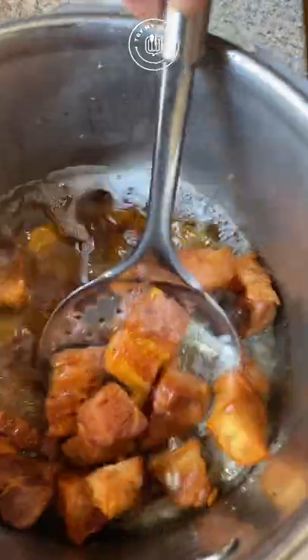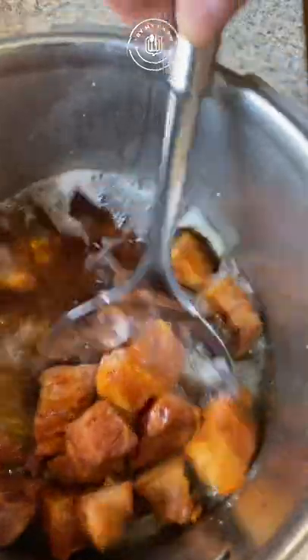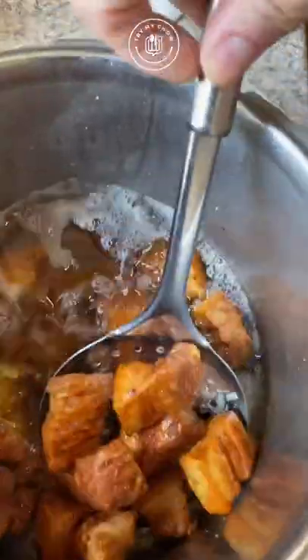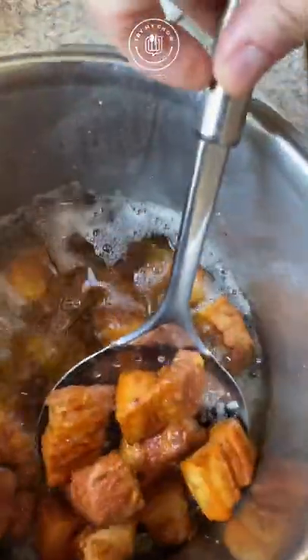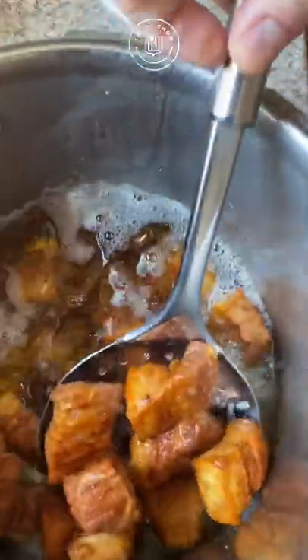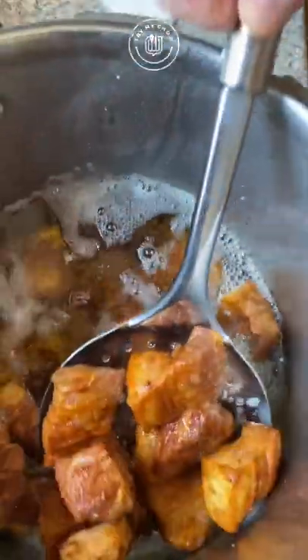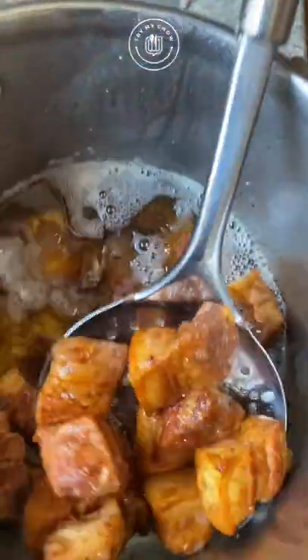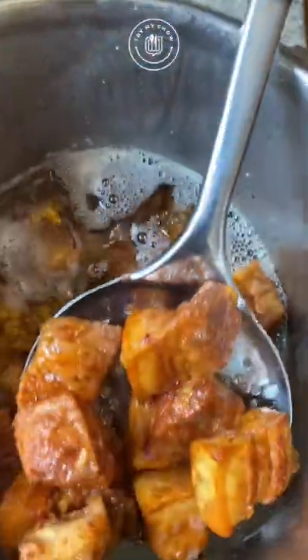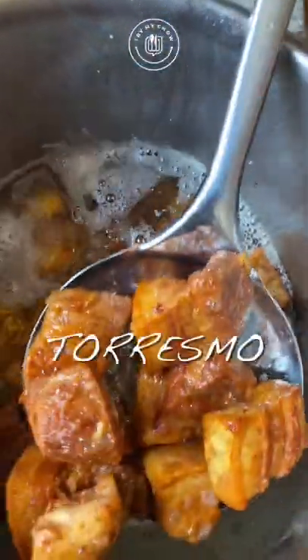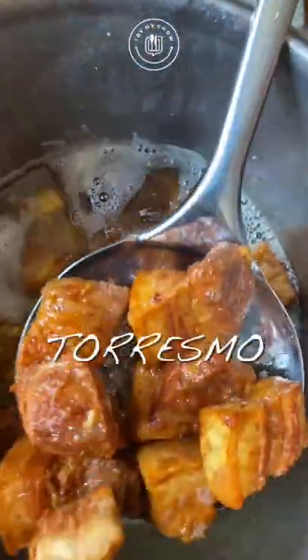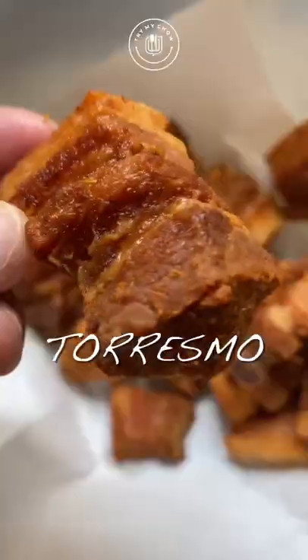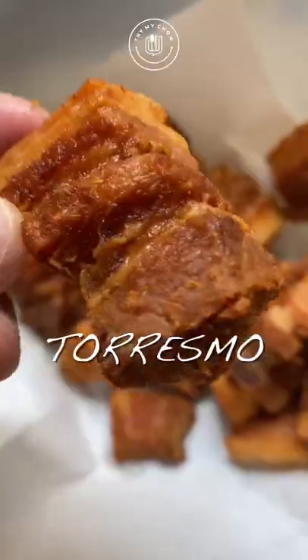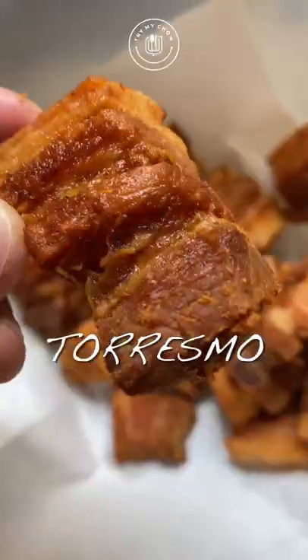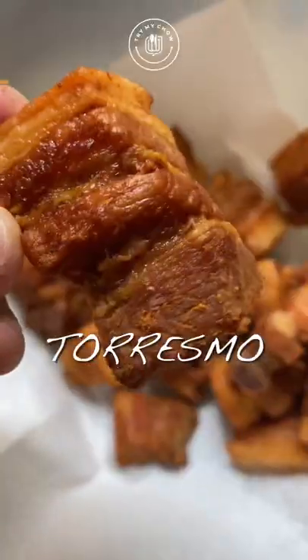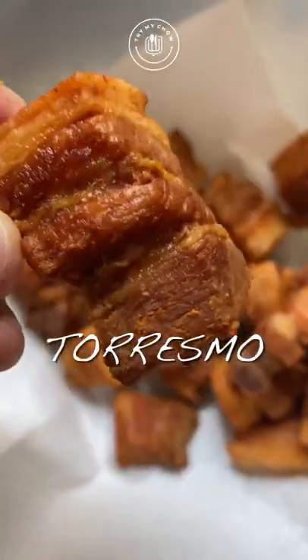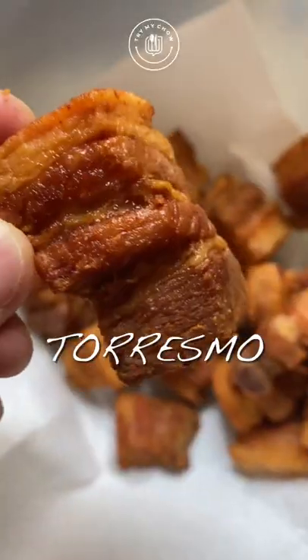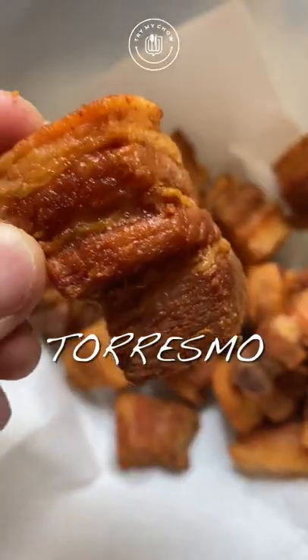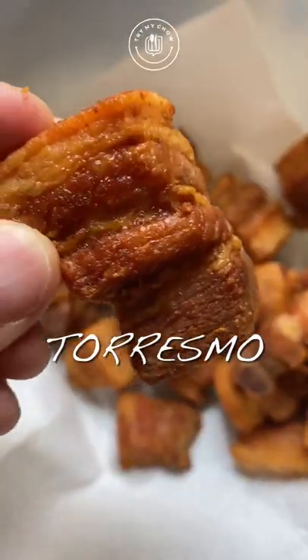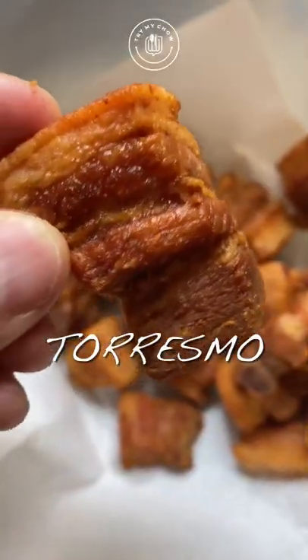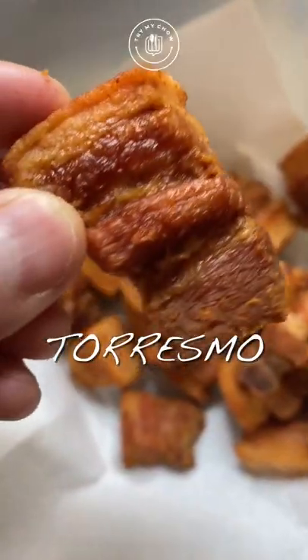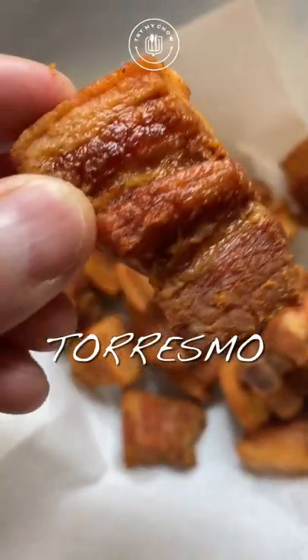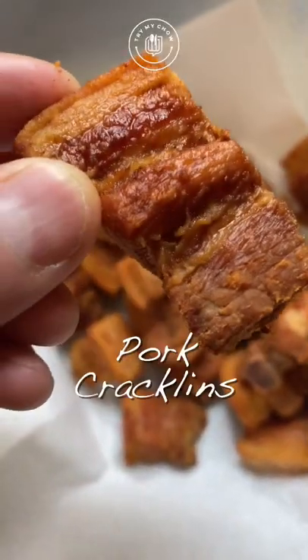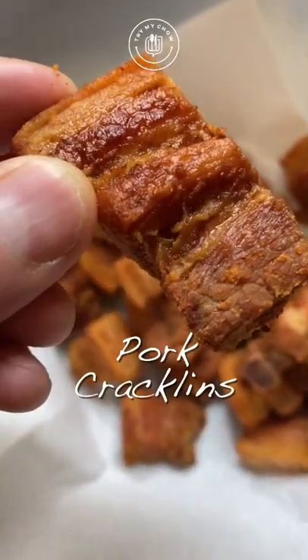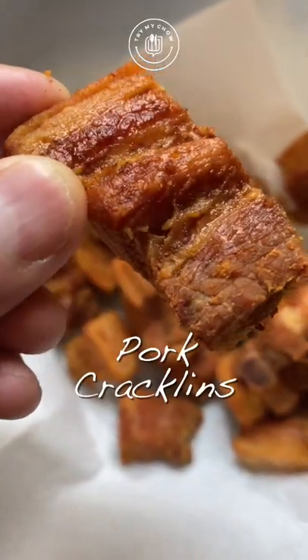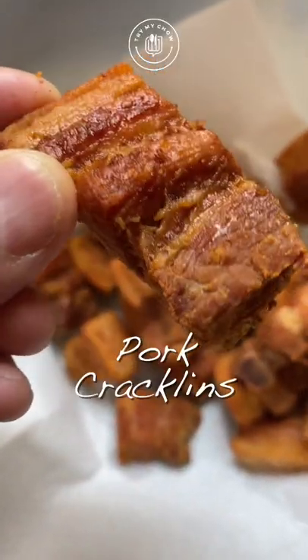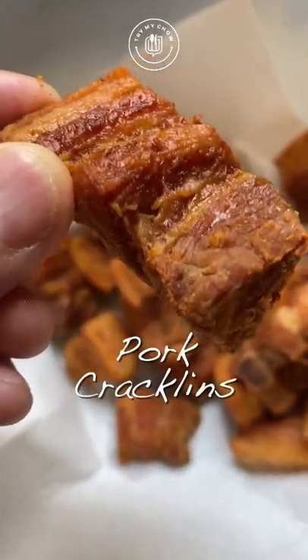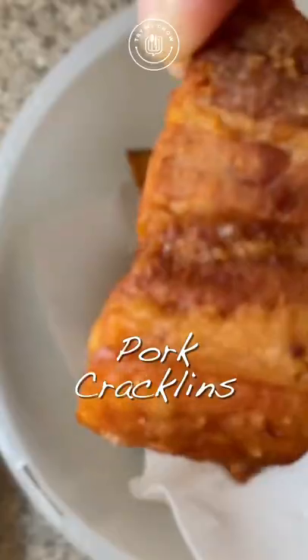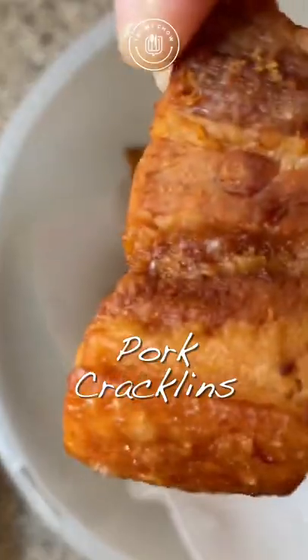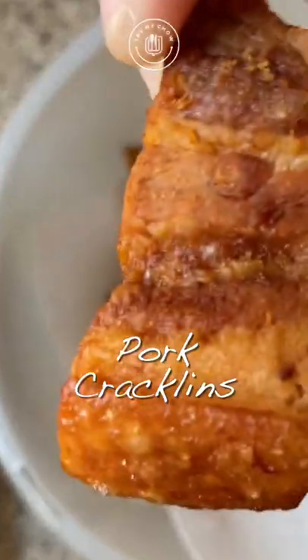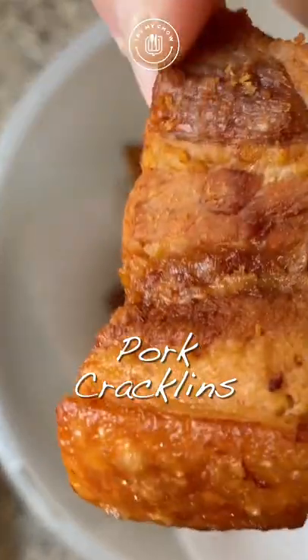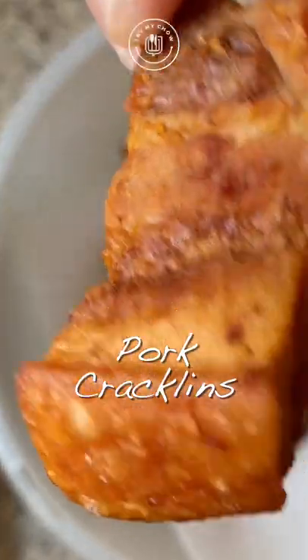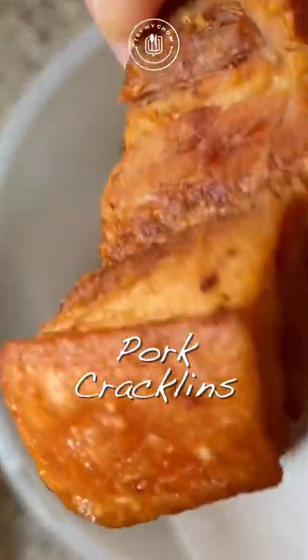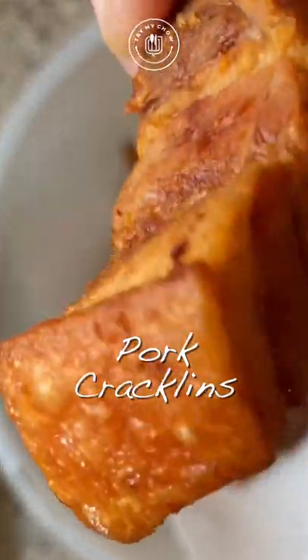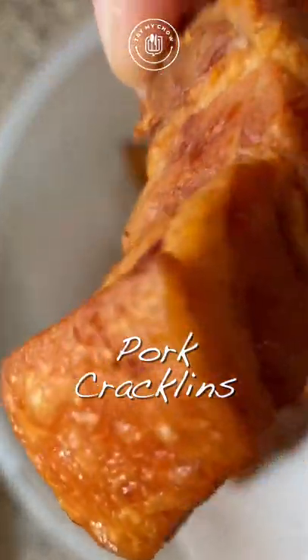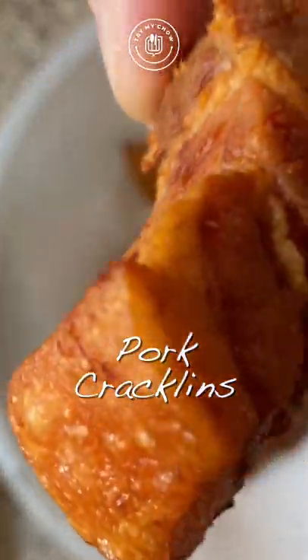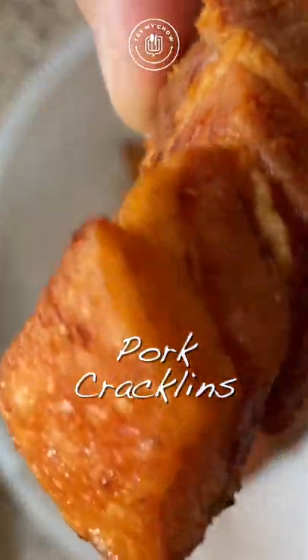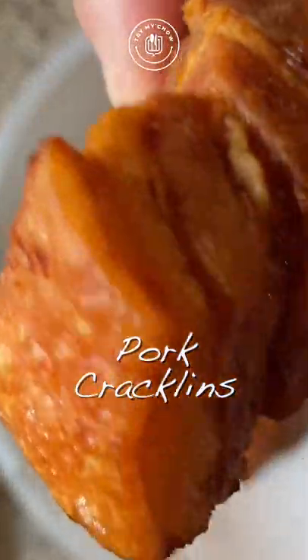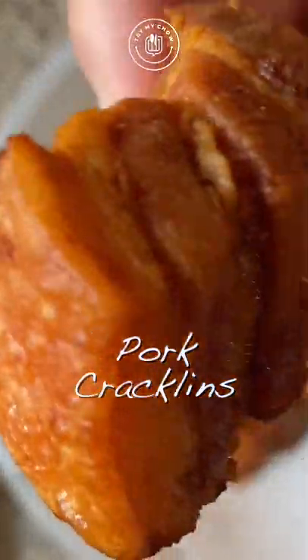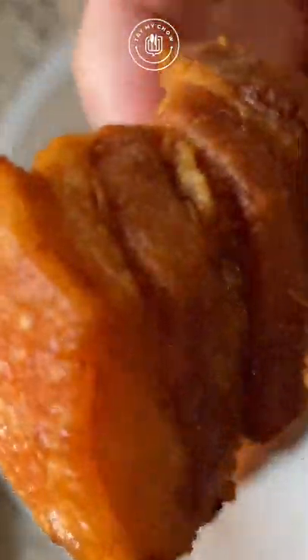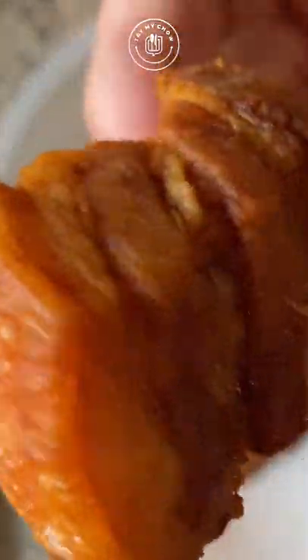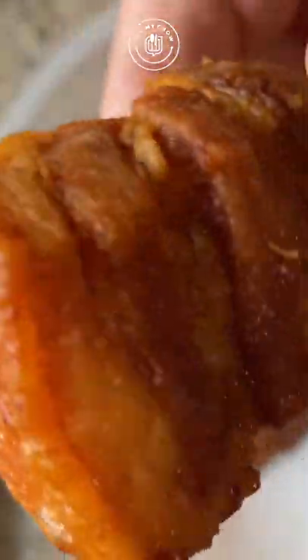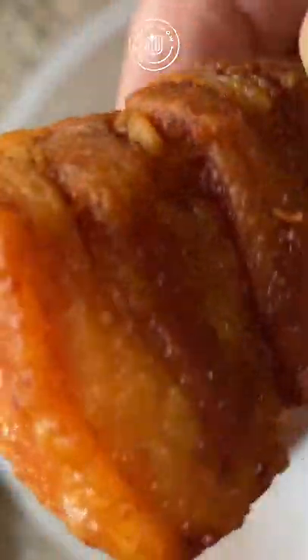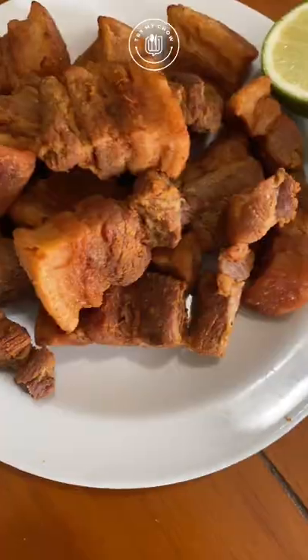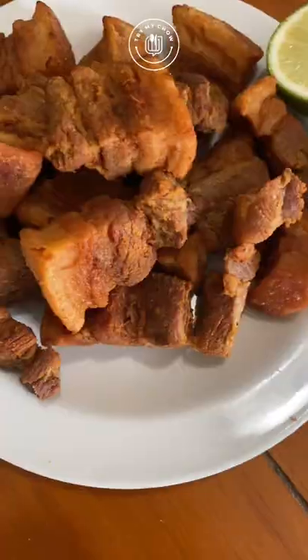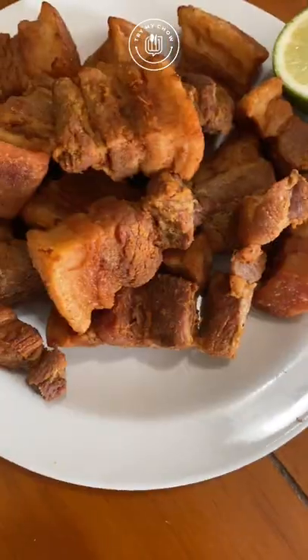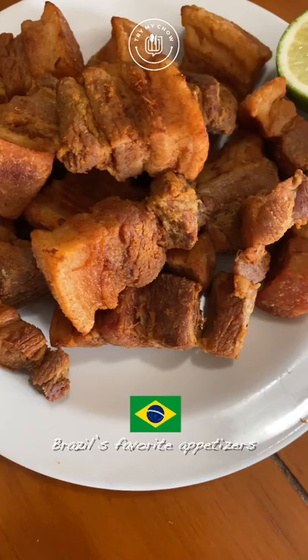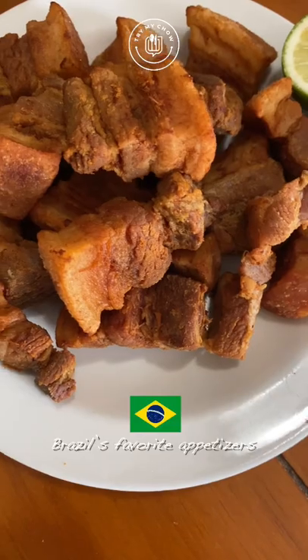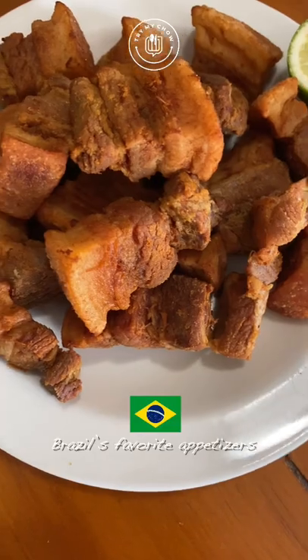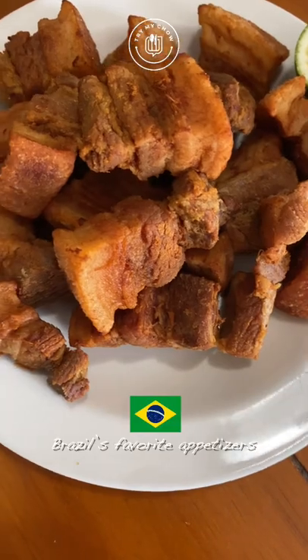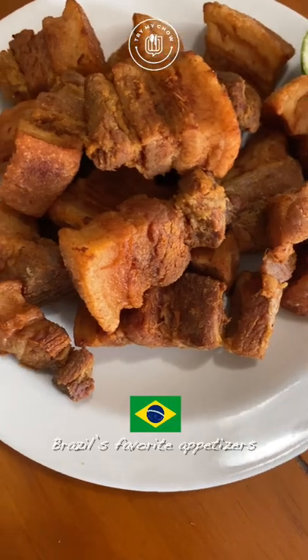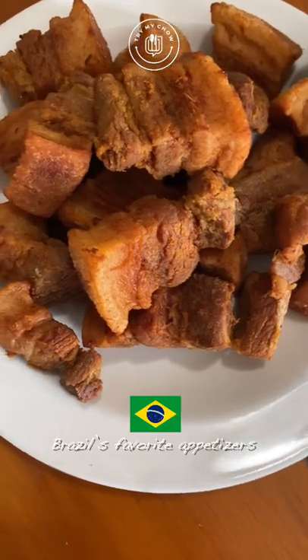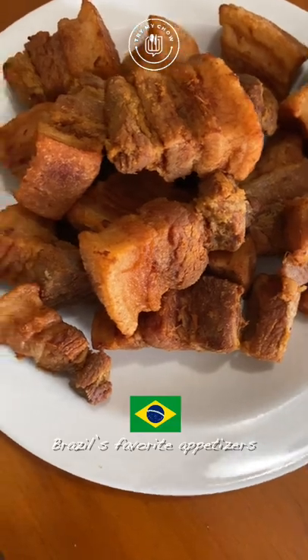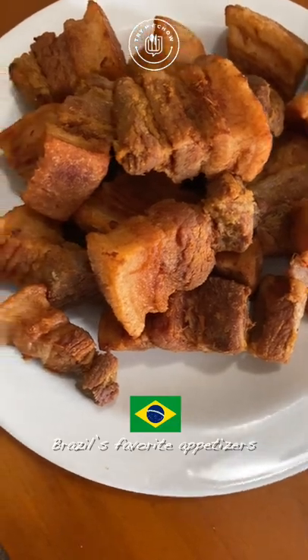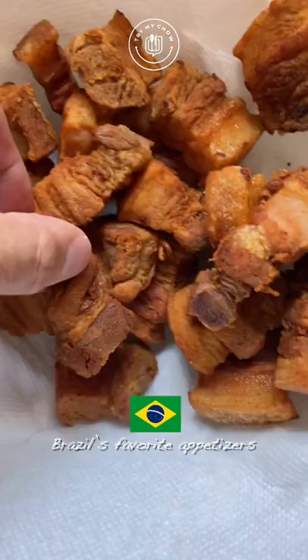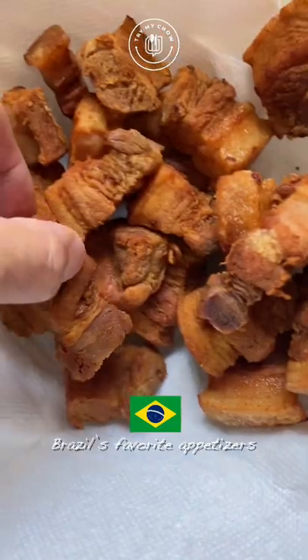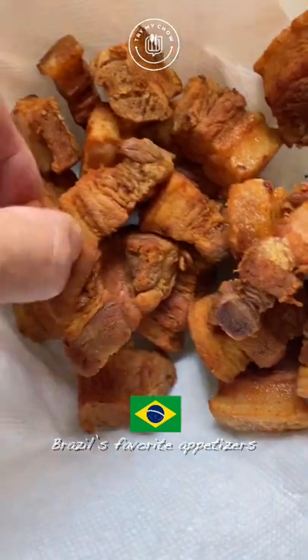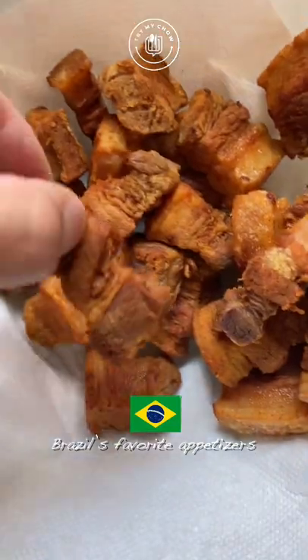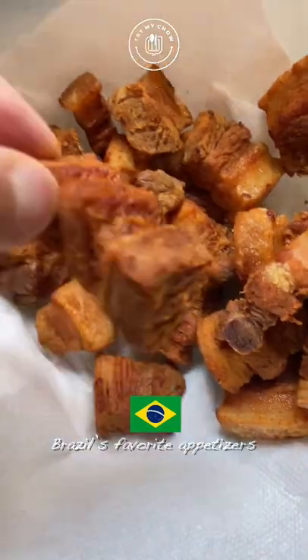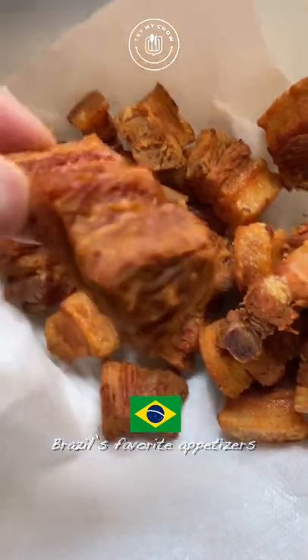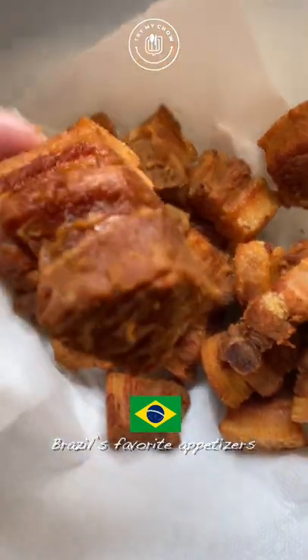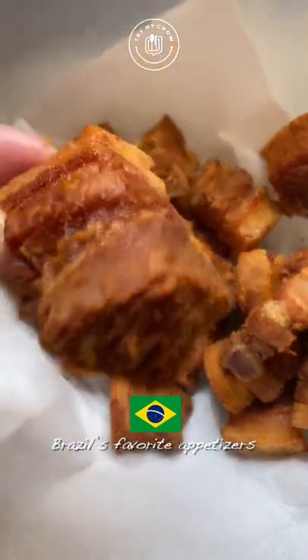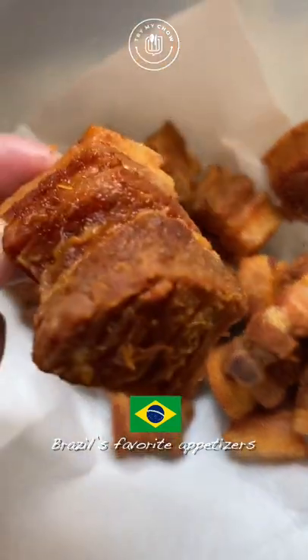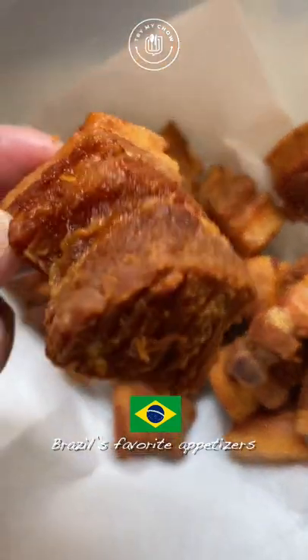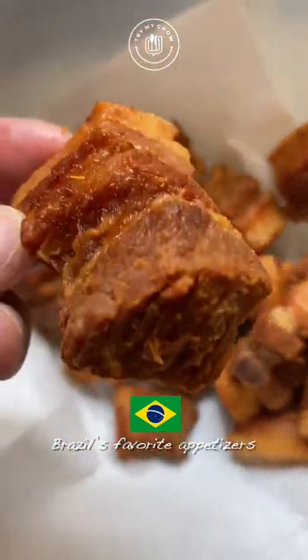Today, we're making torresmo, otherwise known as pork cracklins in English. This is one of Brazil's favorite appetizers.